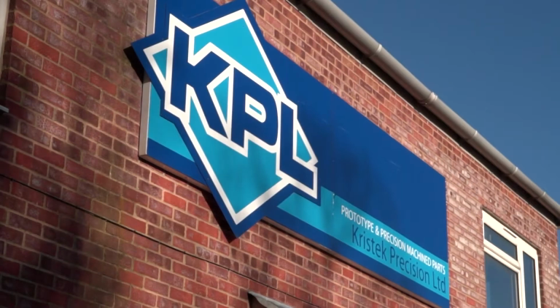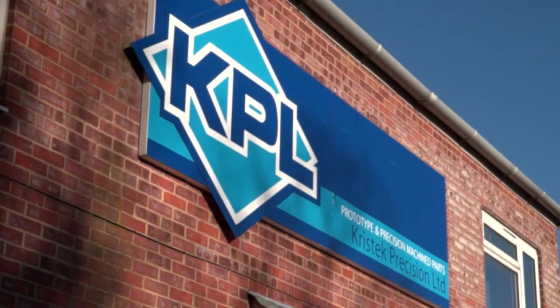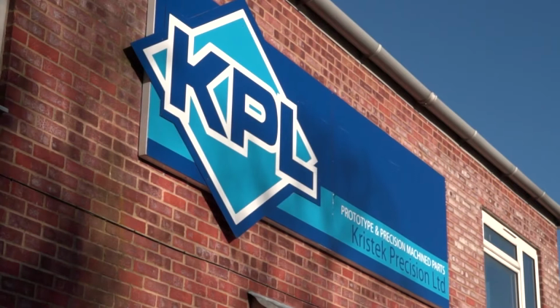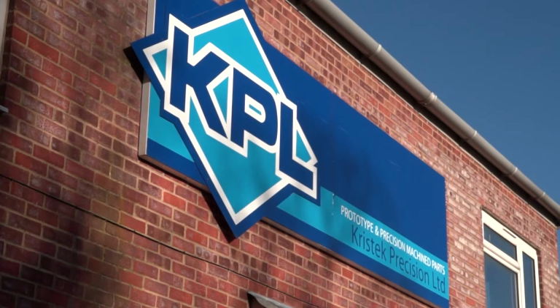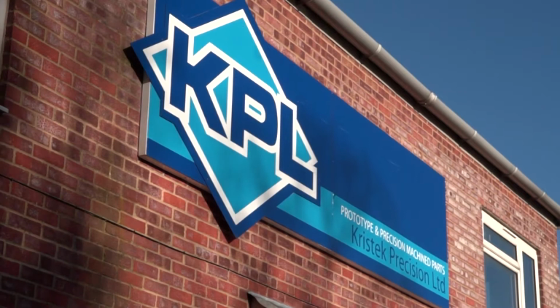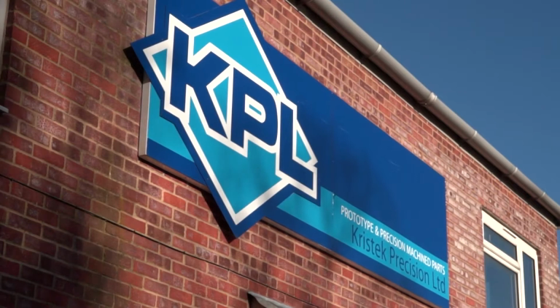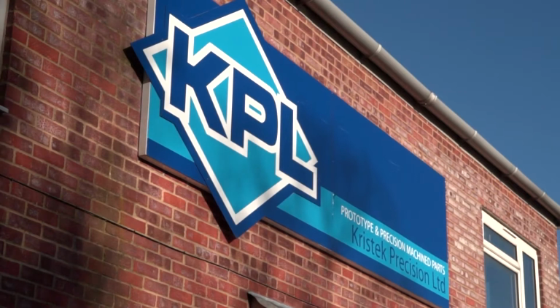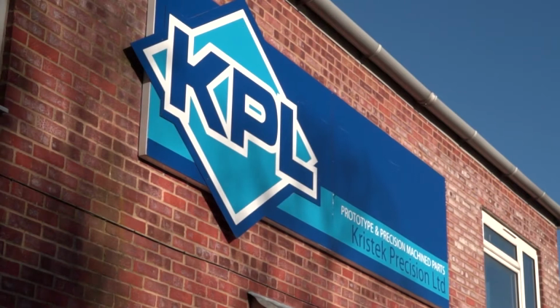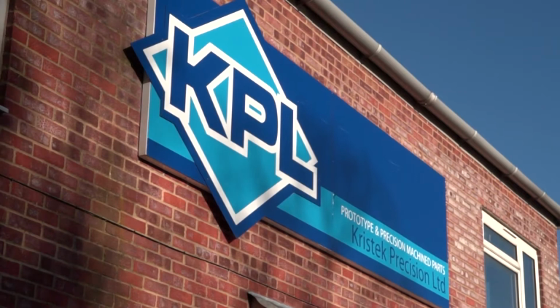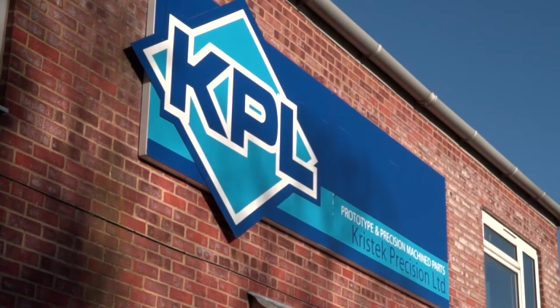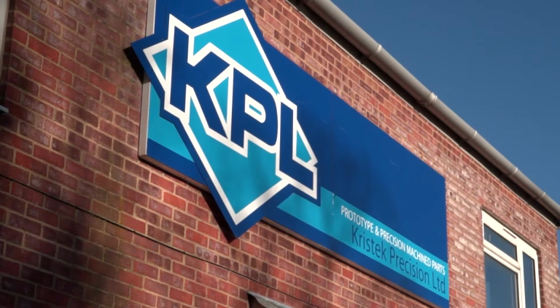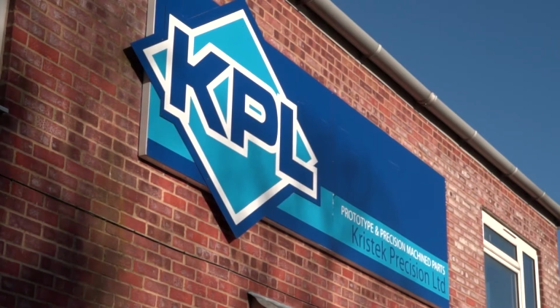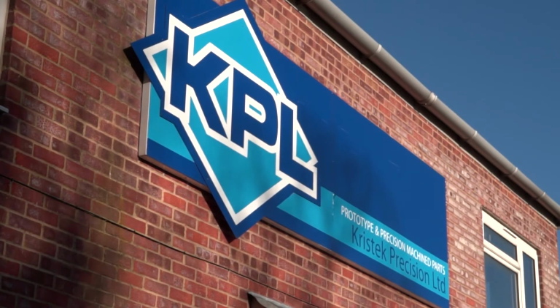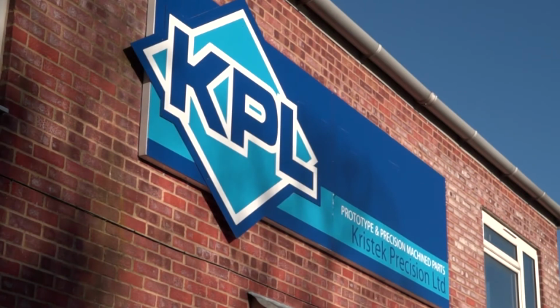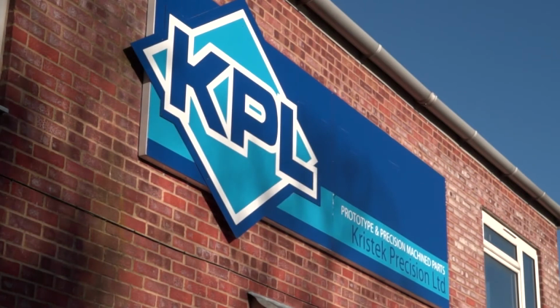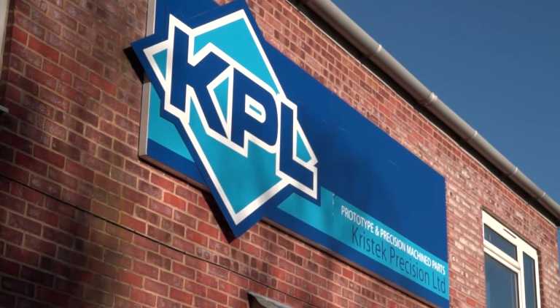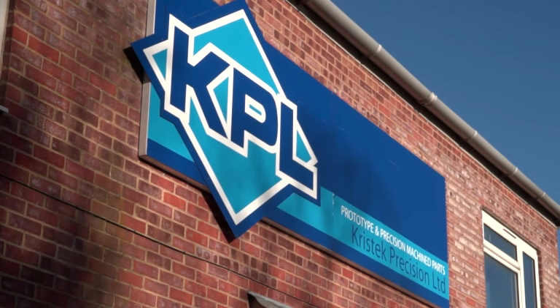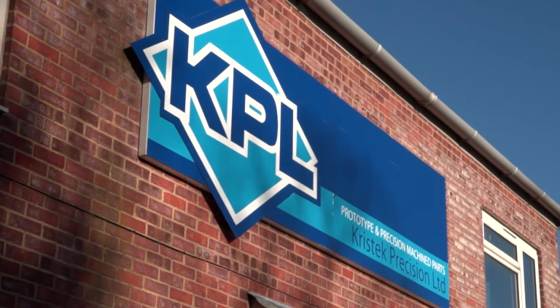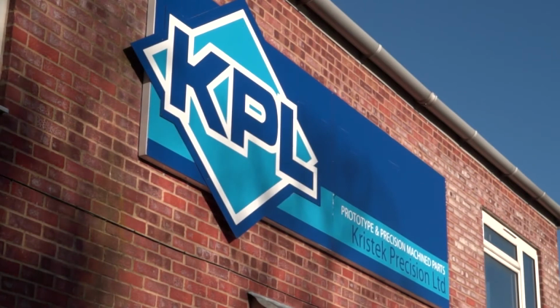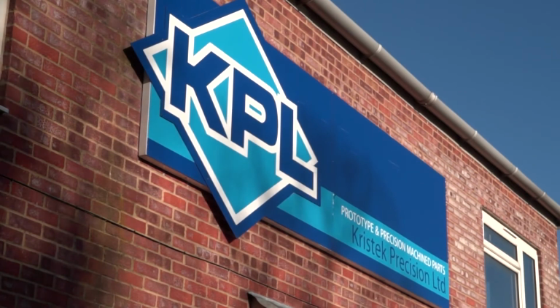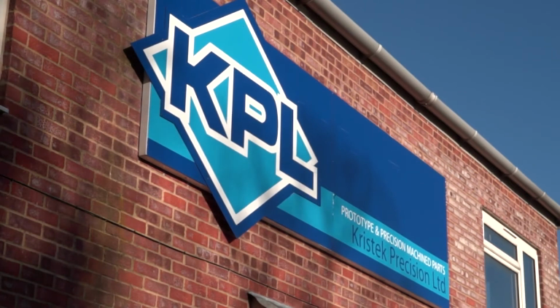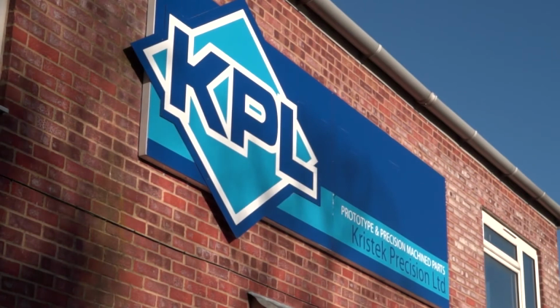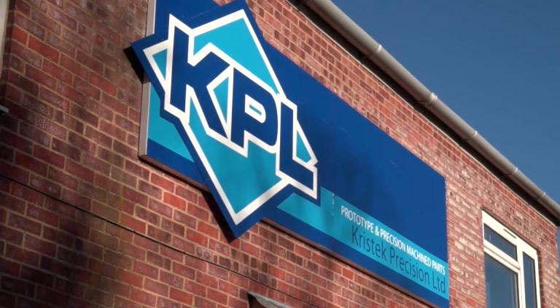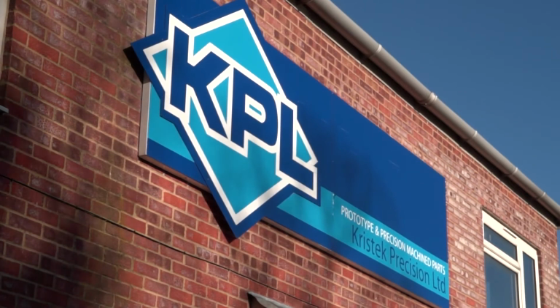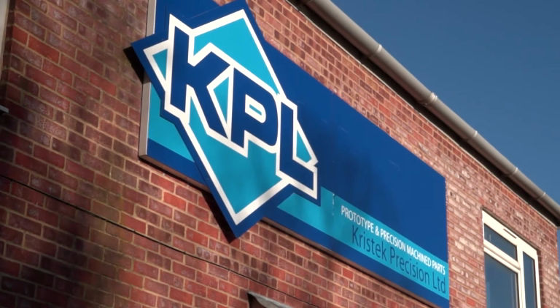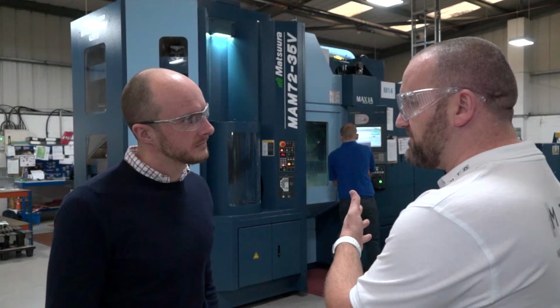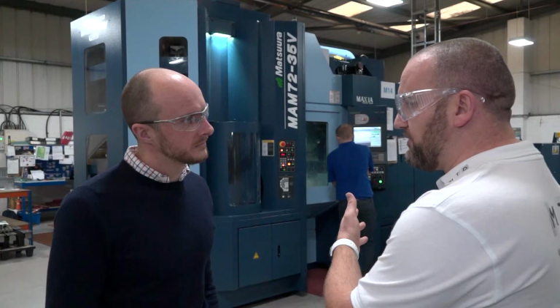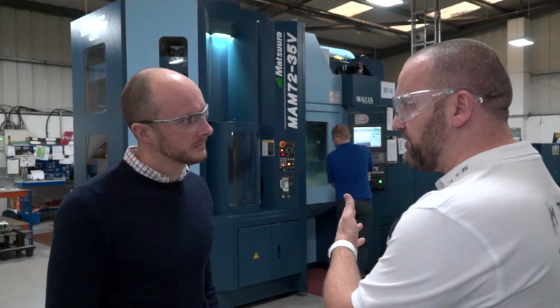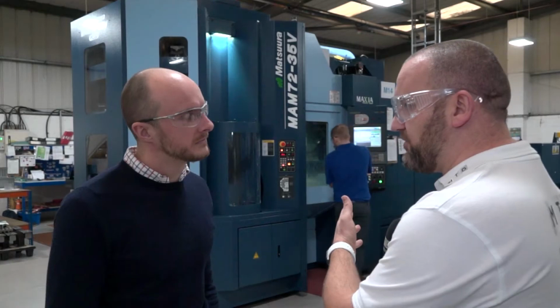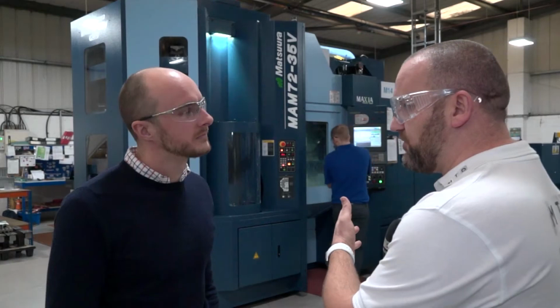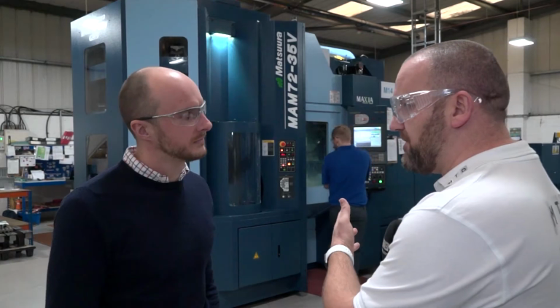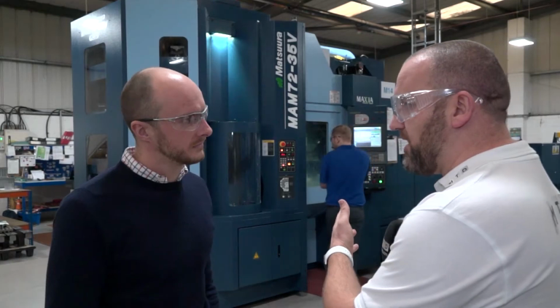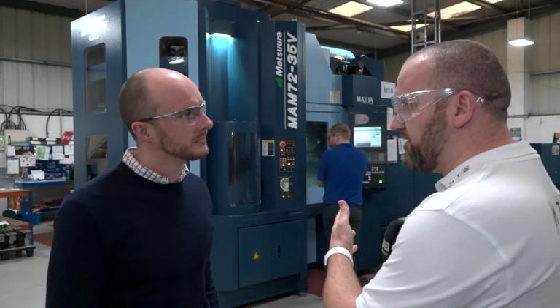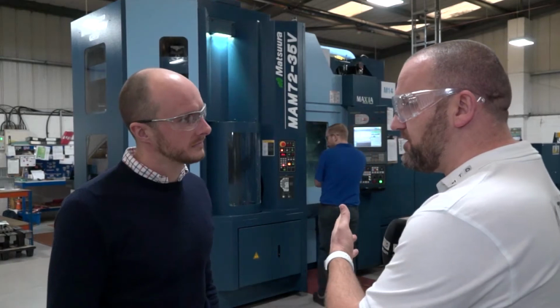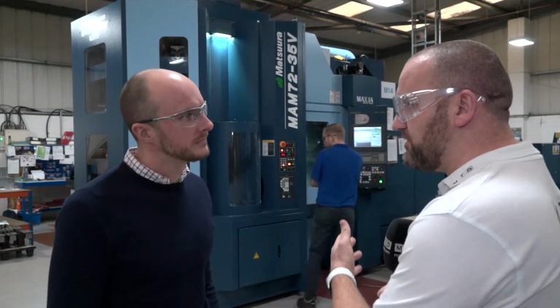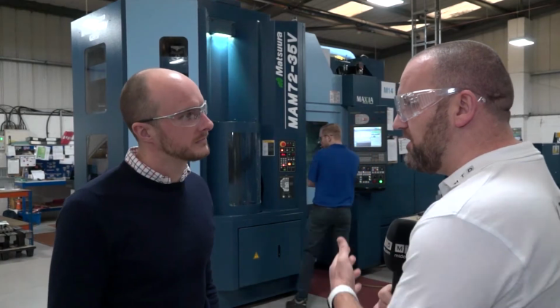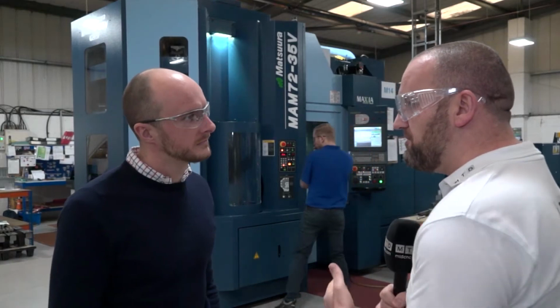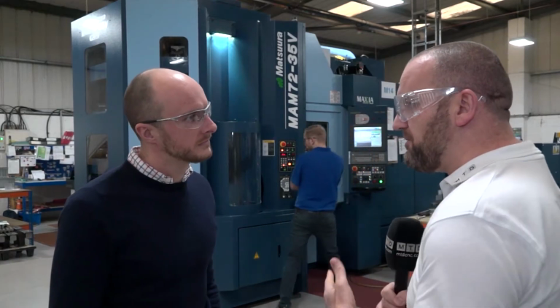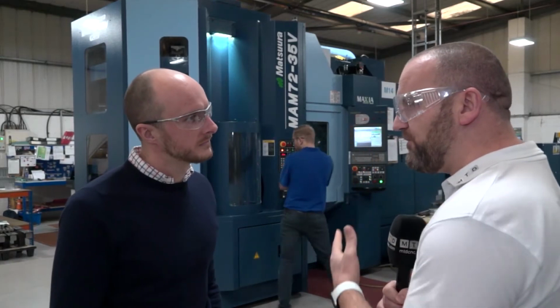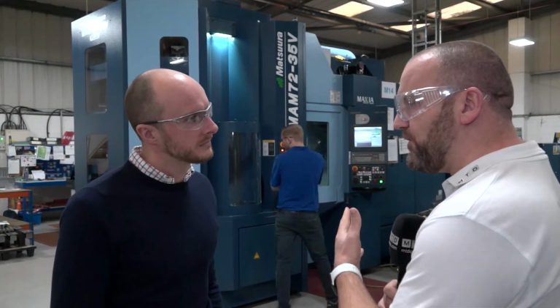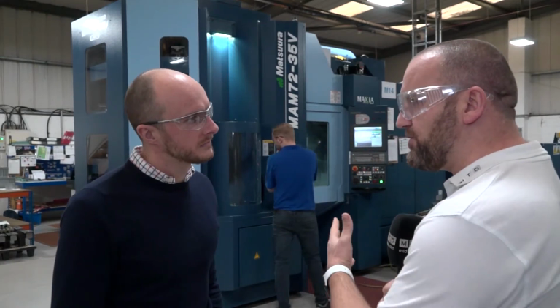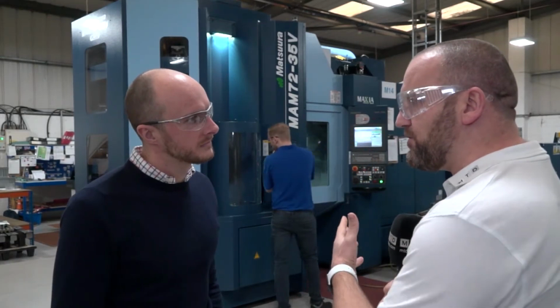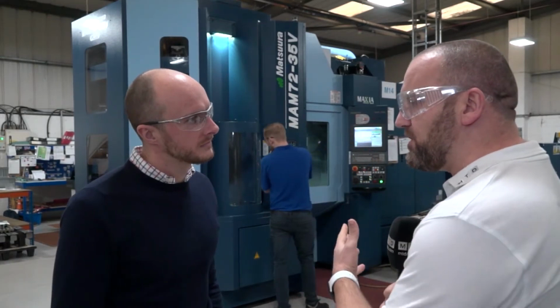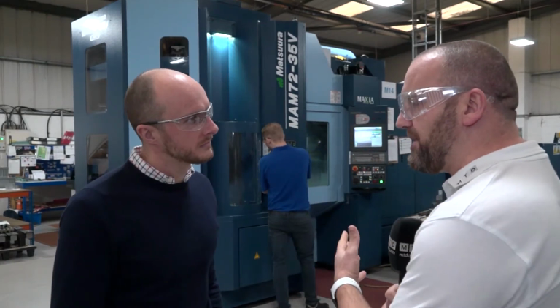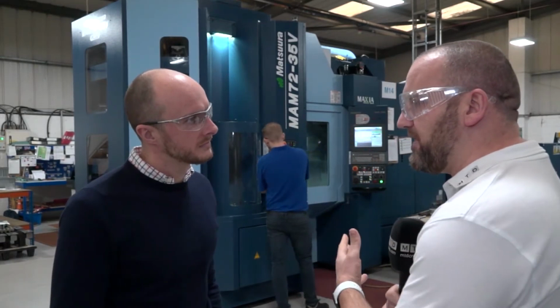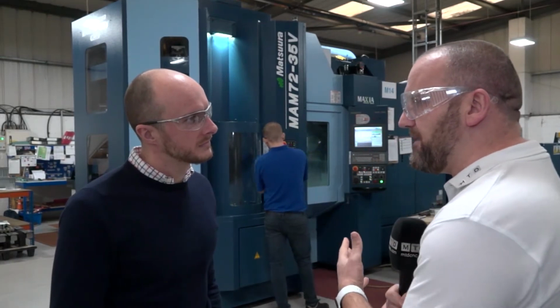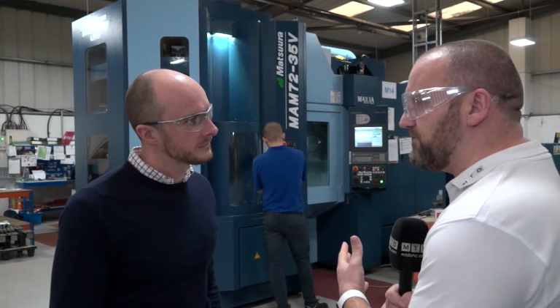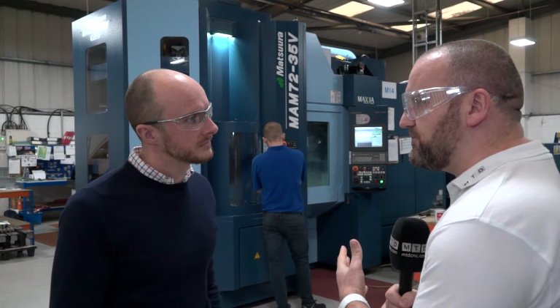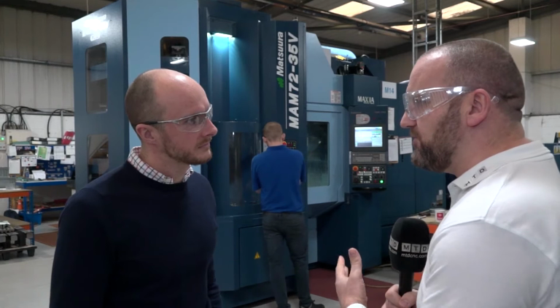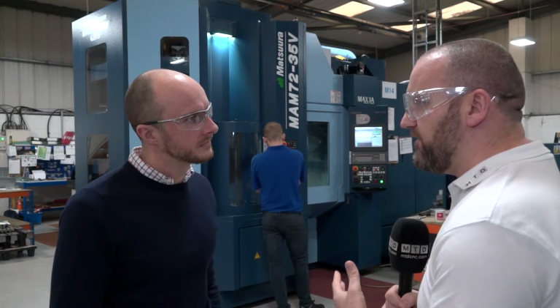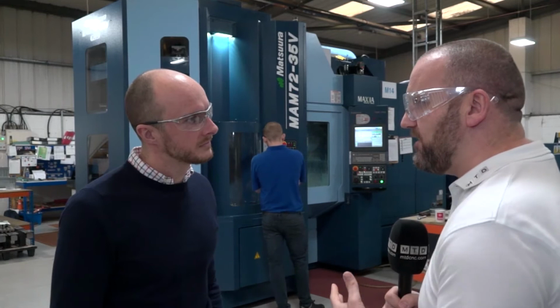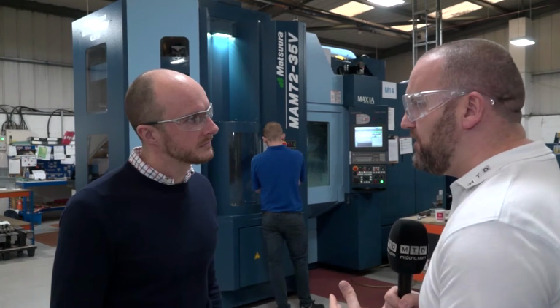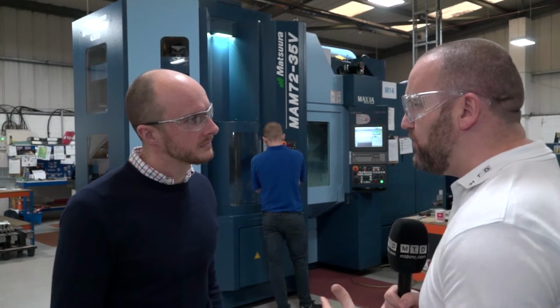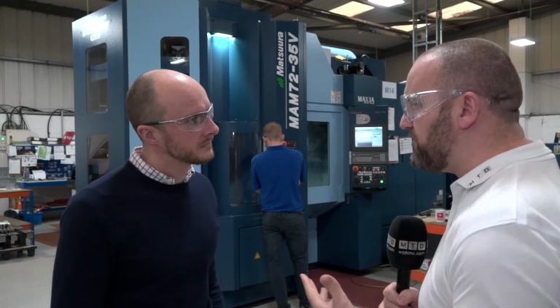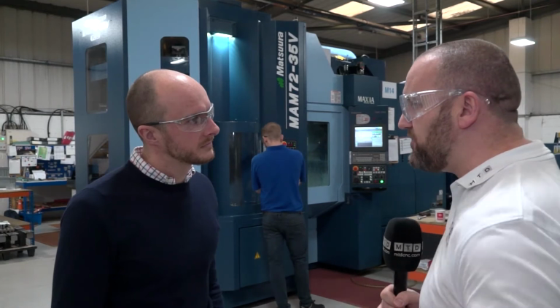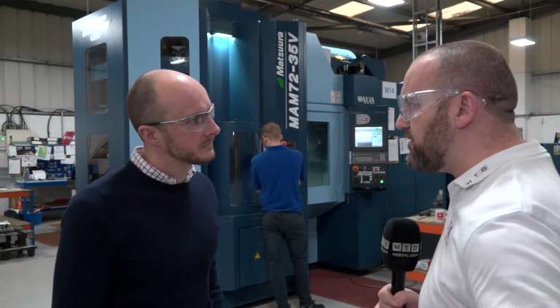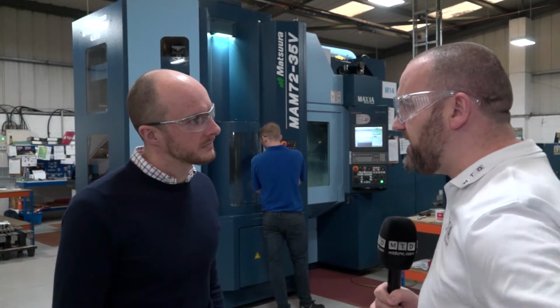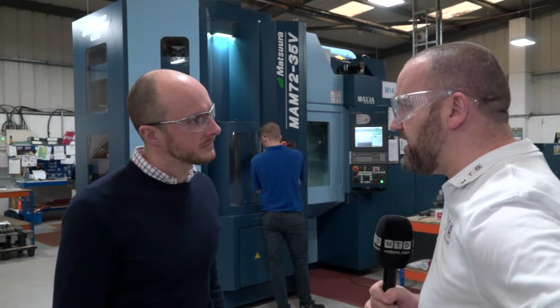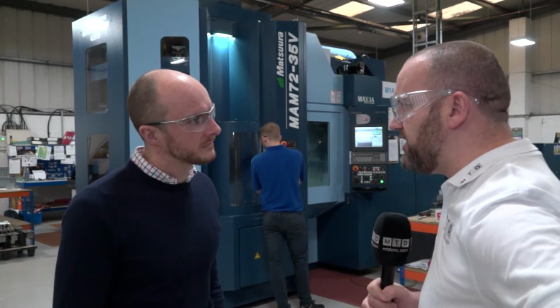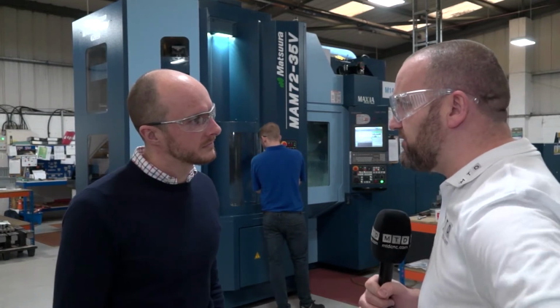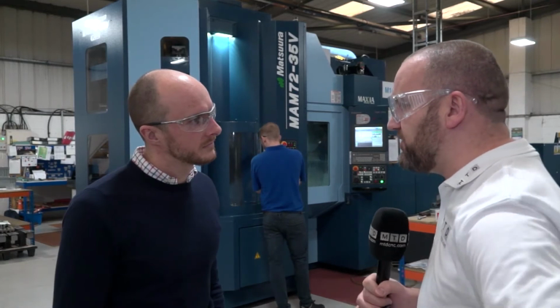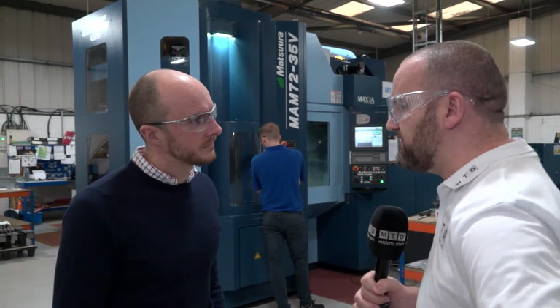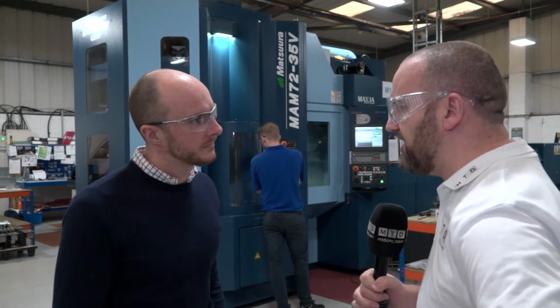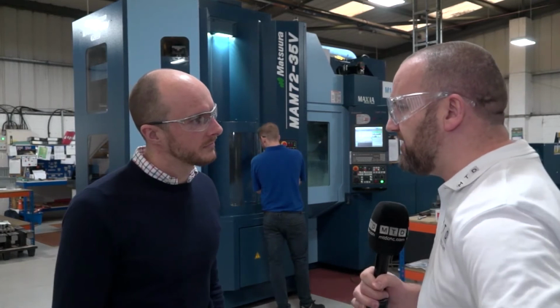Ben, we're here at Cristeck today. This is your latest acquisition behind us, but before we talk about the Matsura, what do you do here at Cristeck?